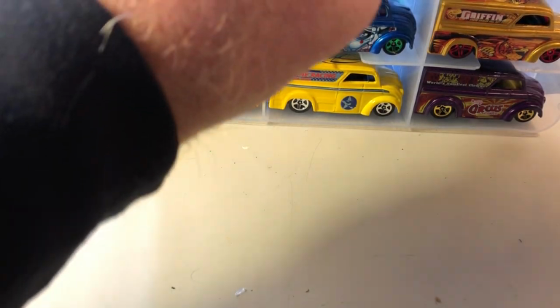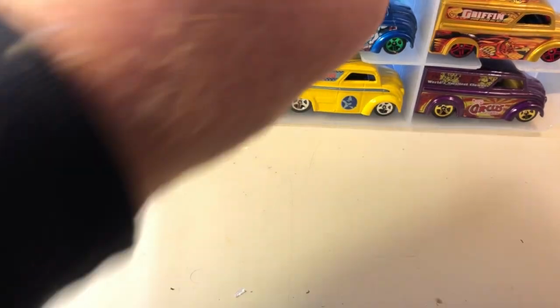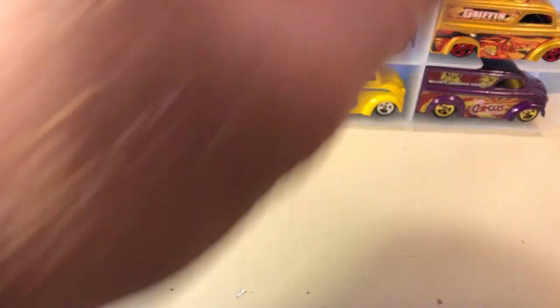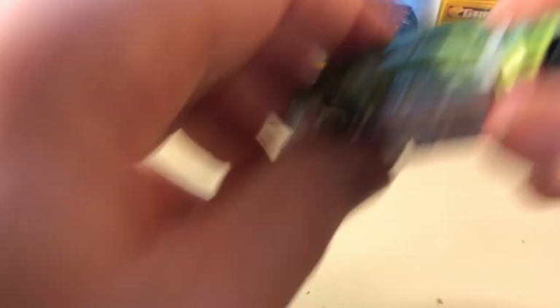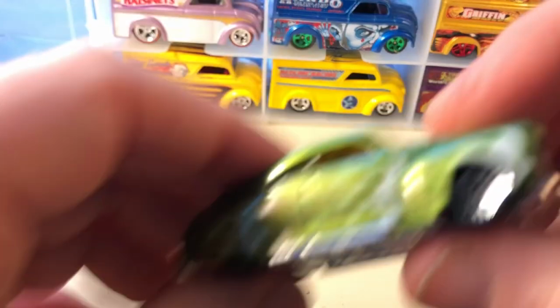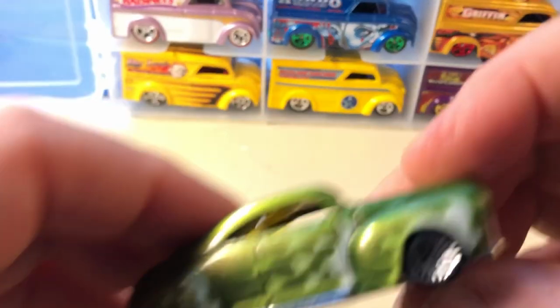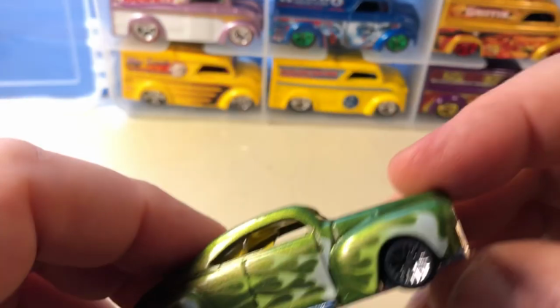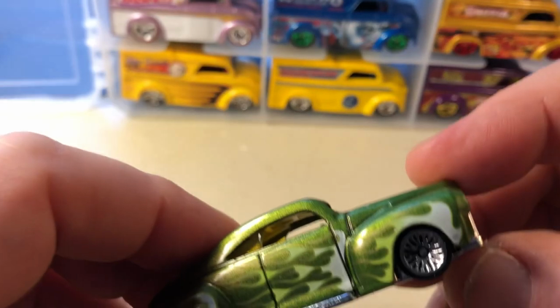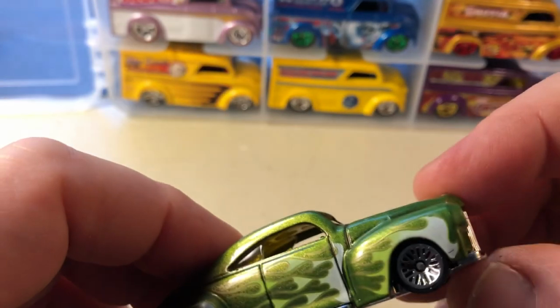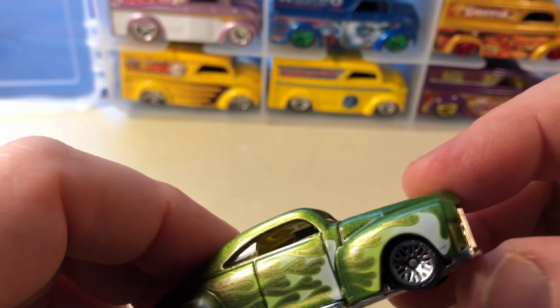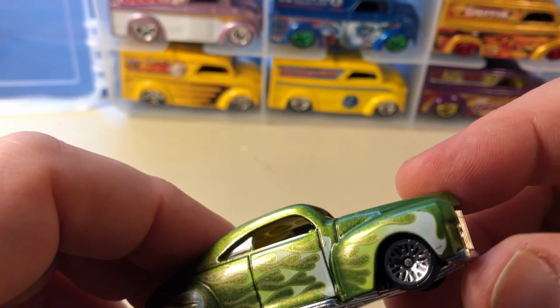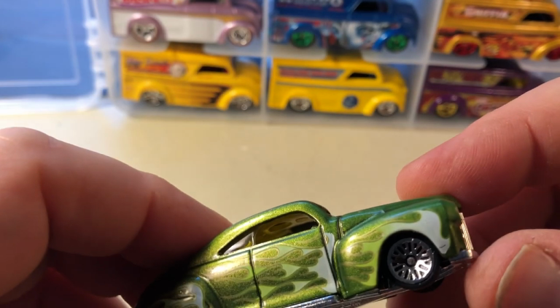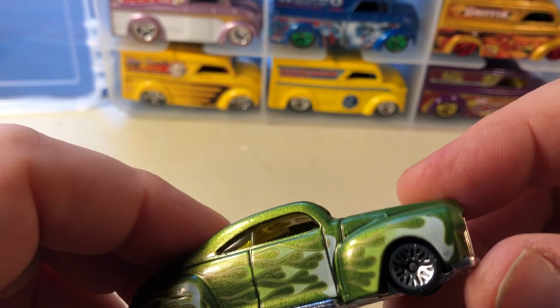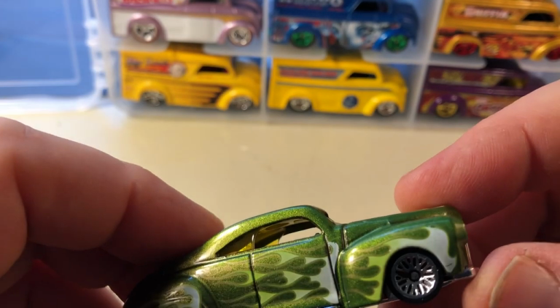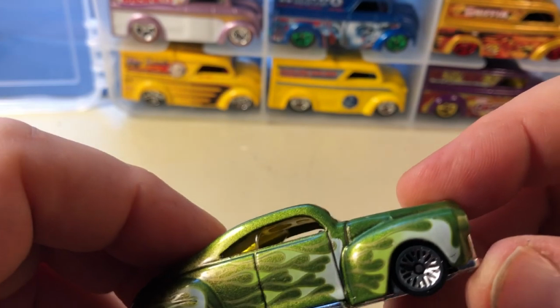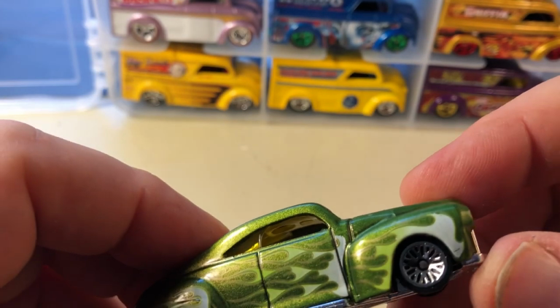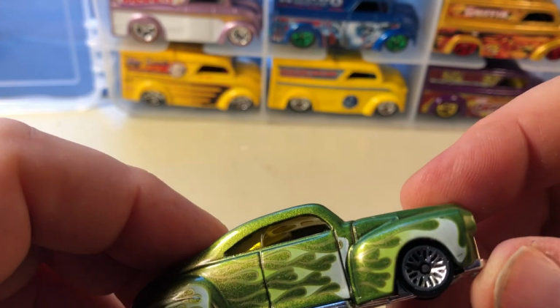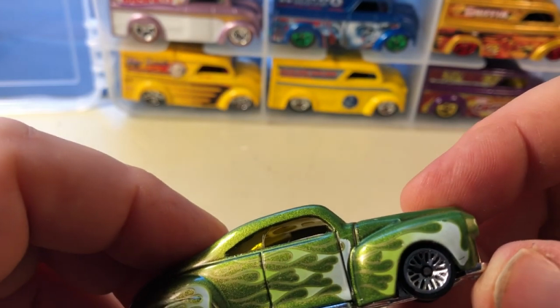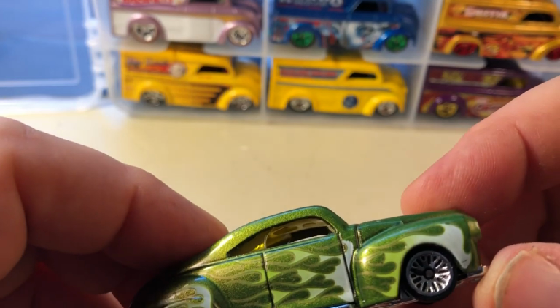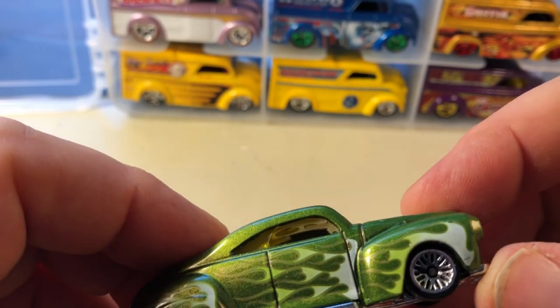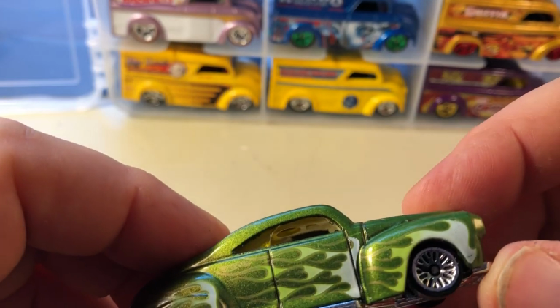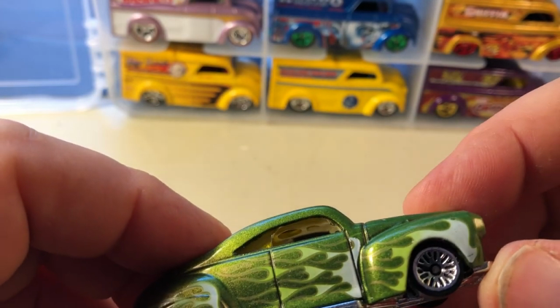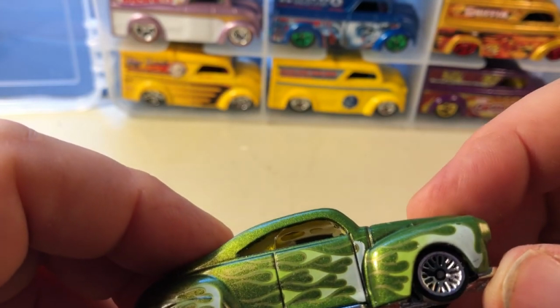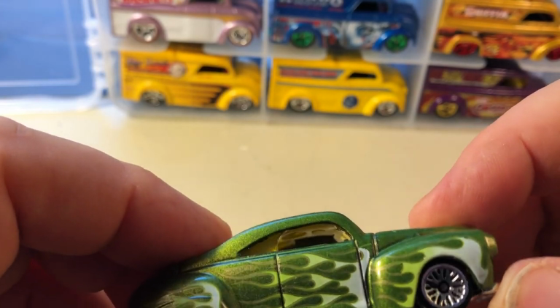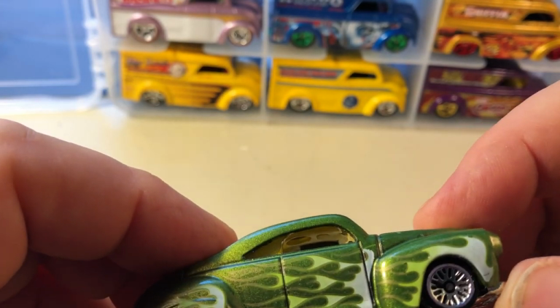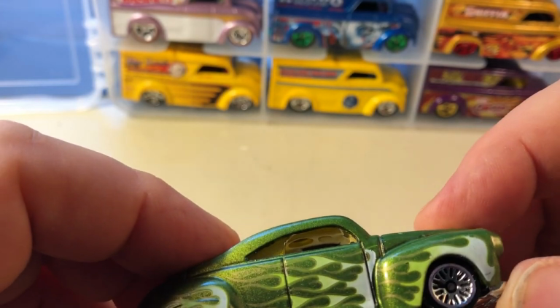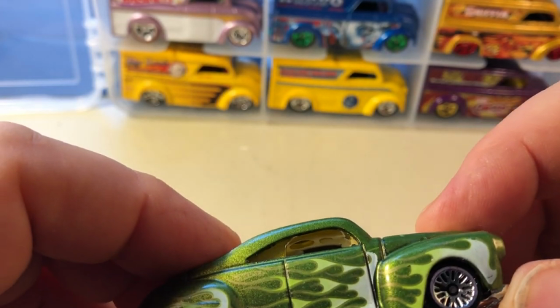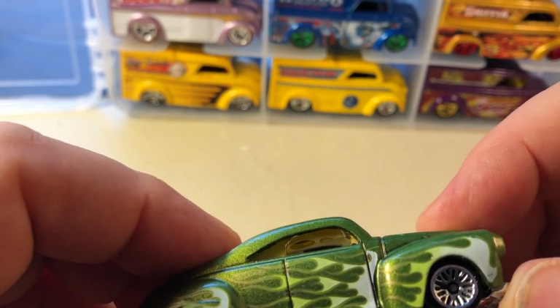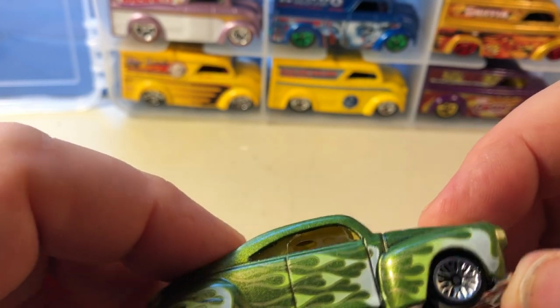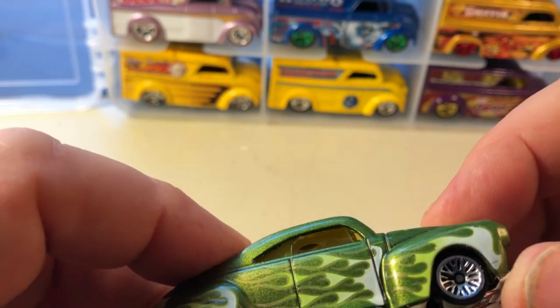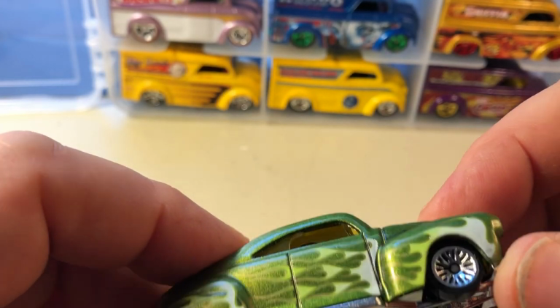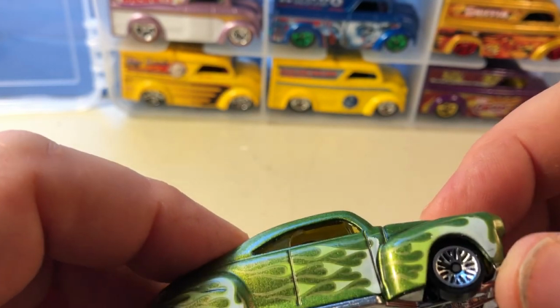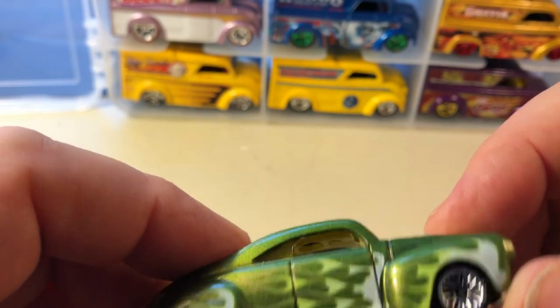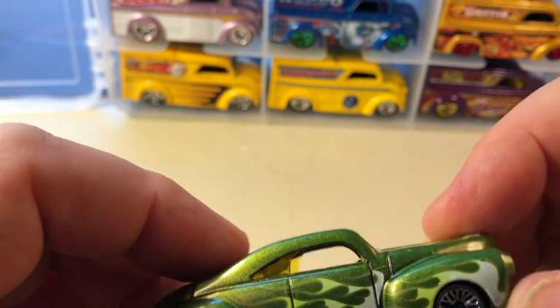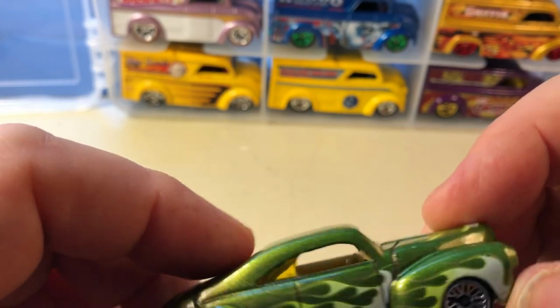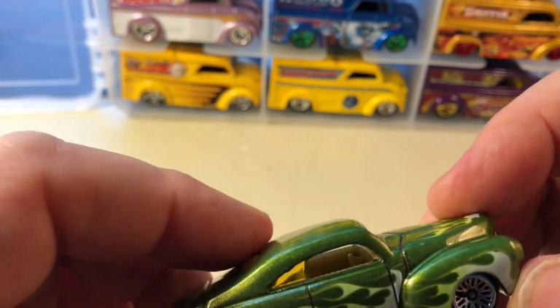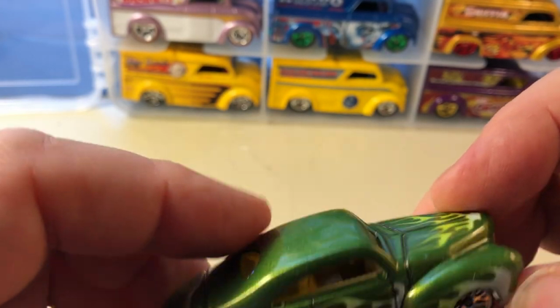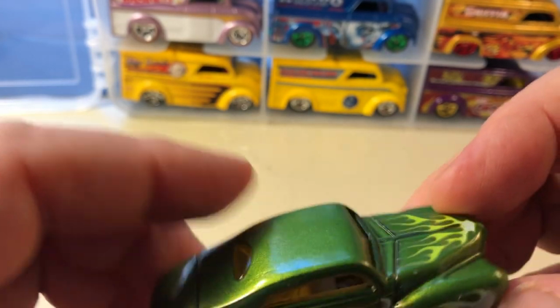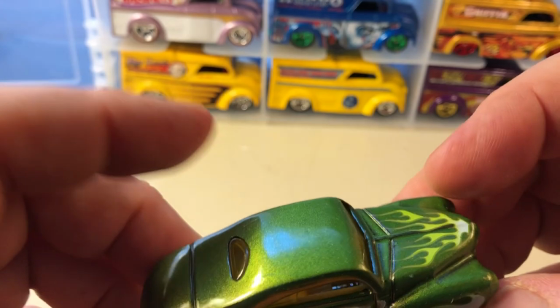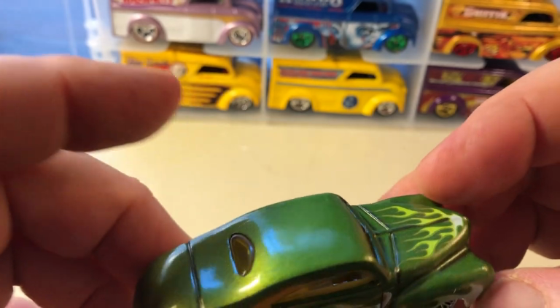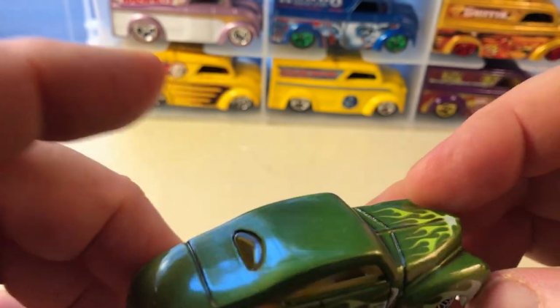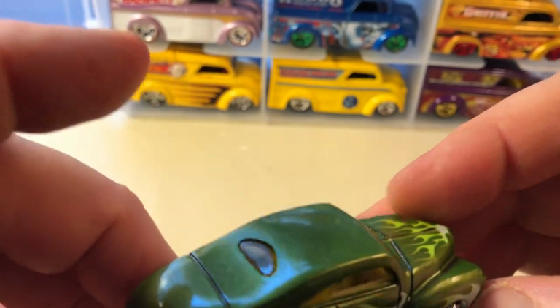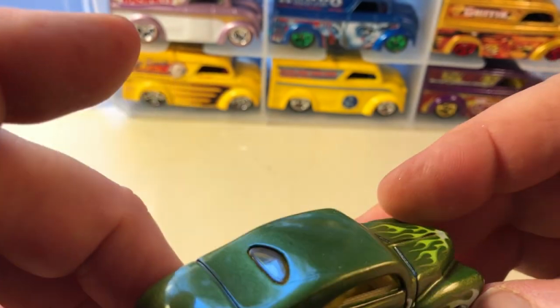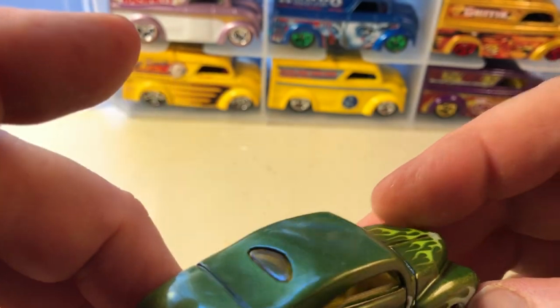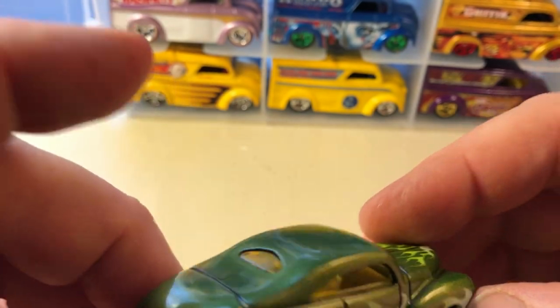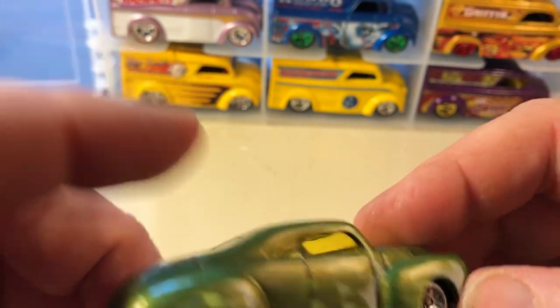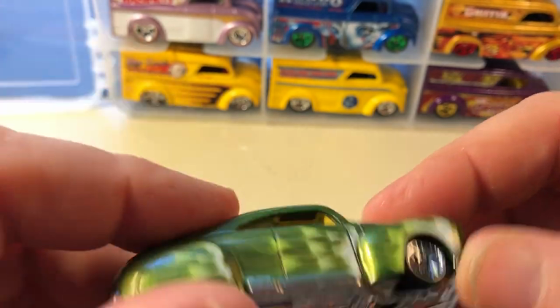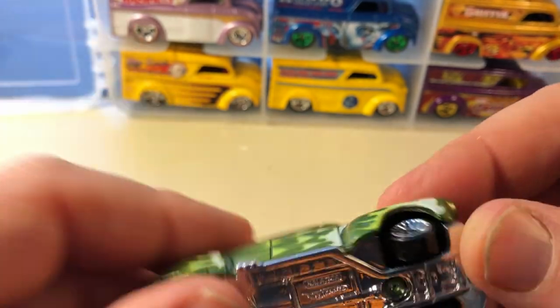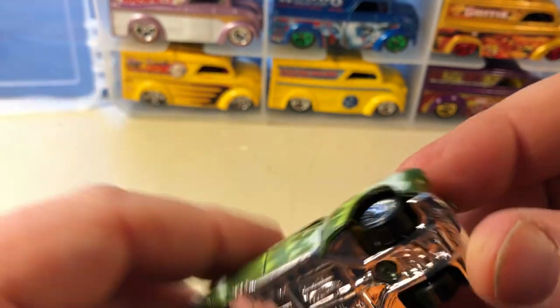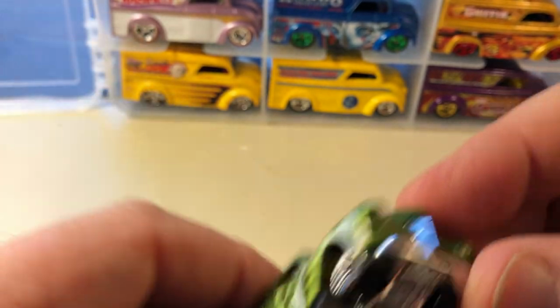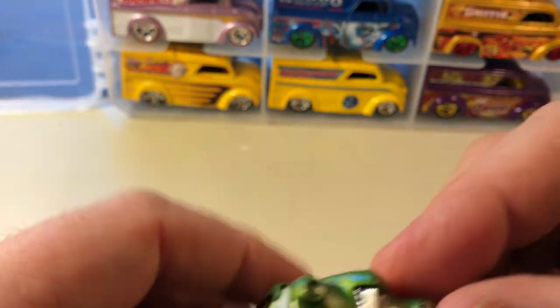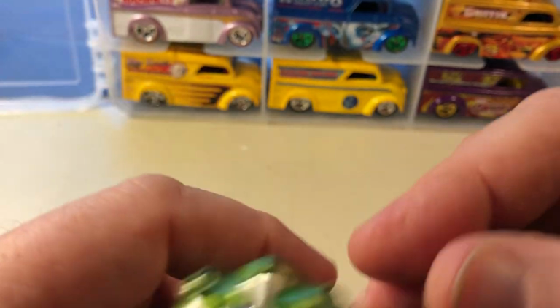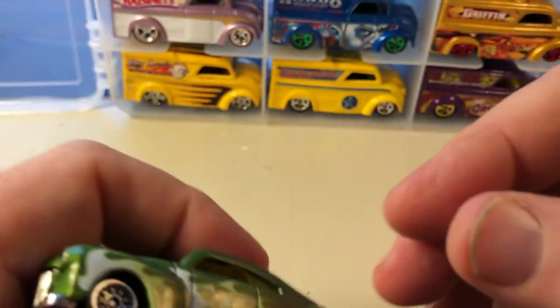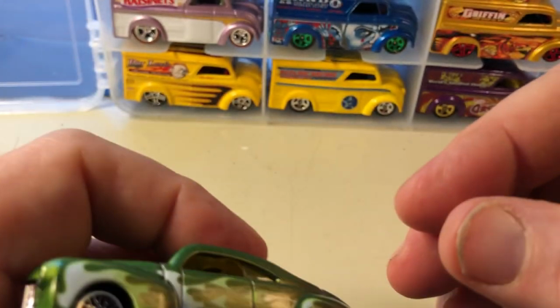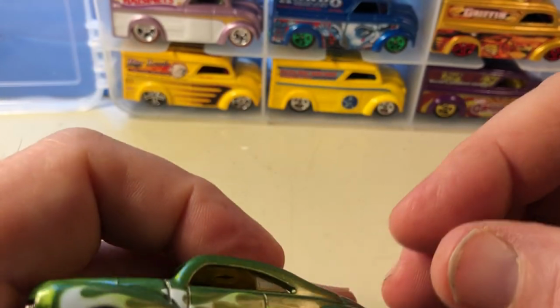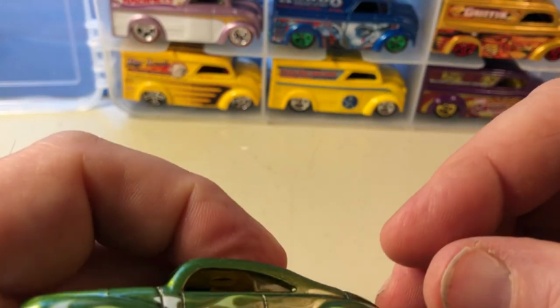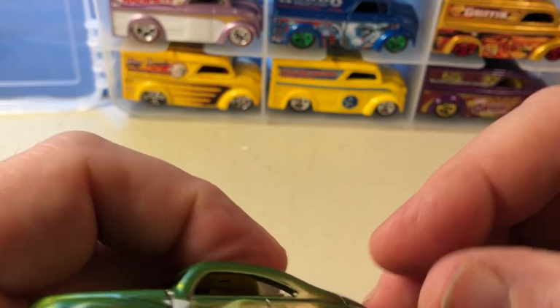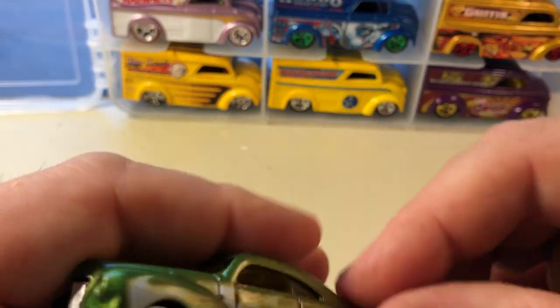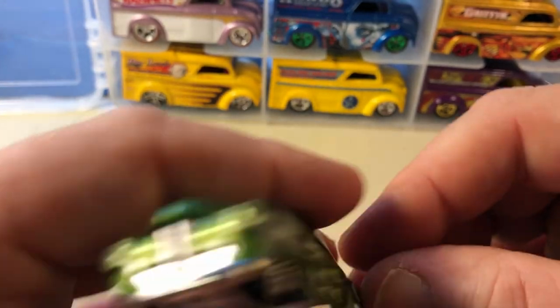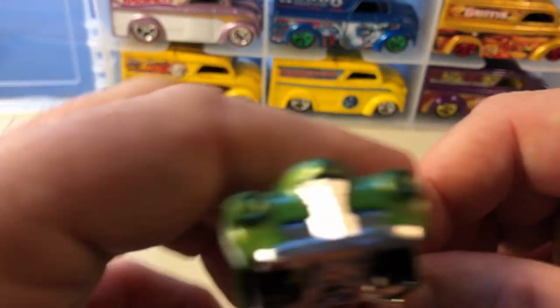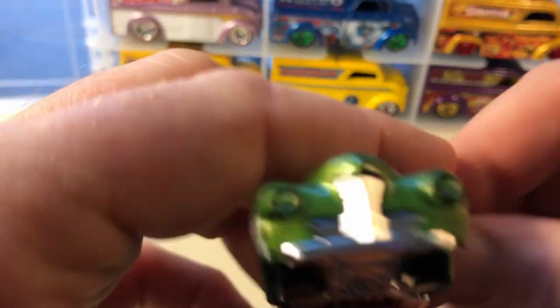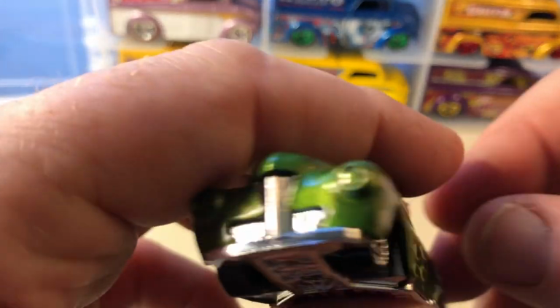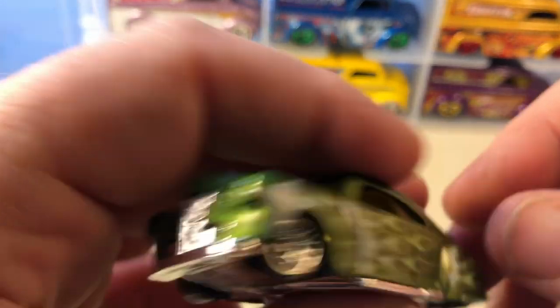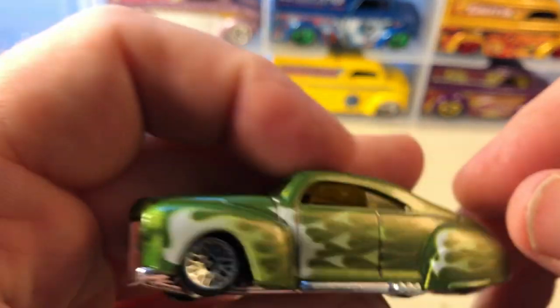Another one — flame series, probably an alternate color to the first one I showed you, plastic base.